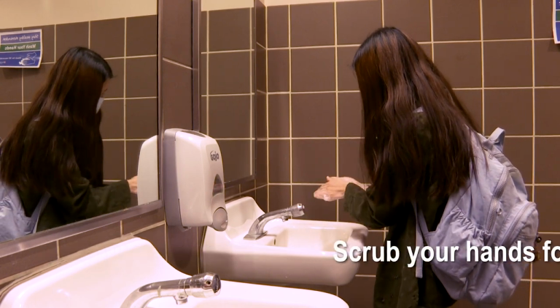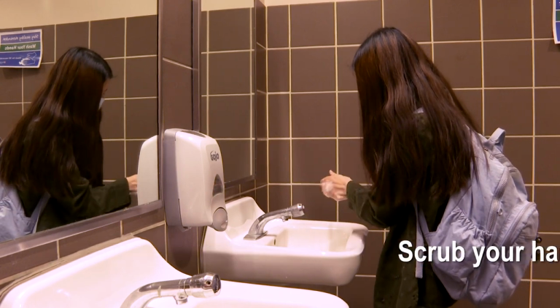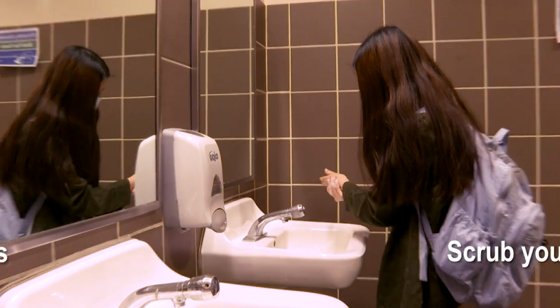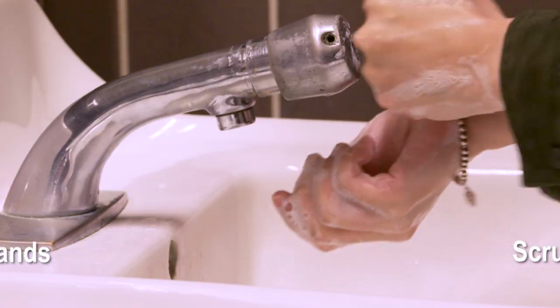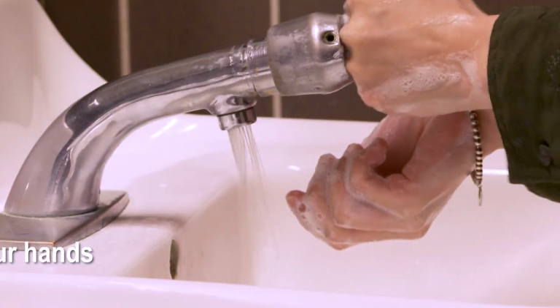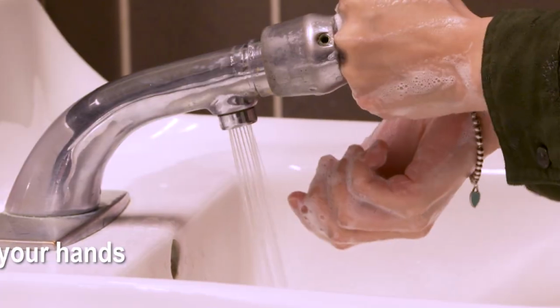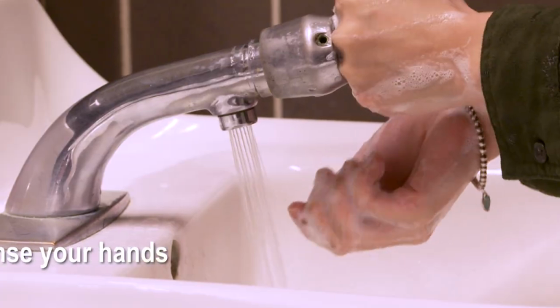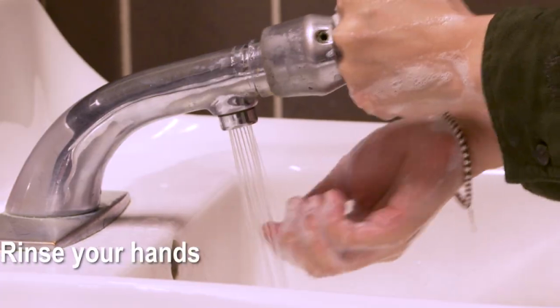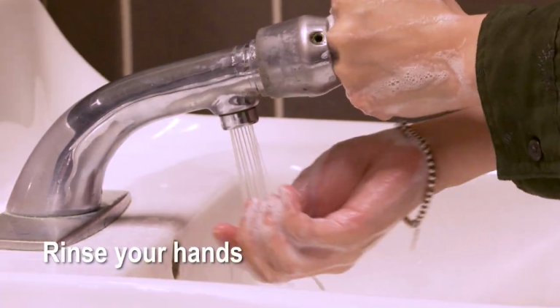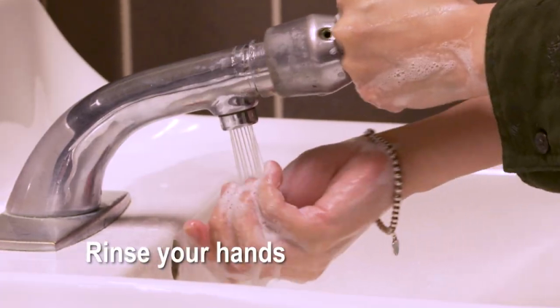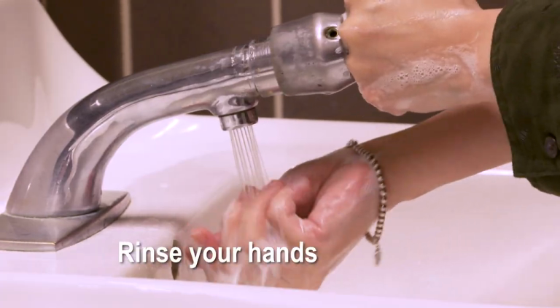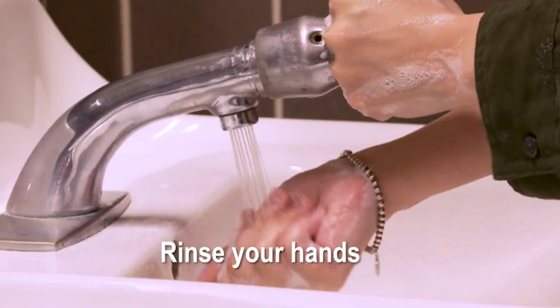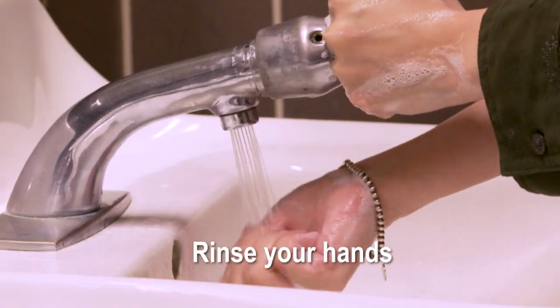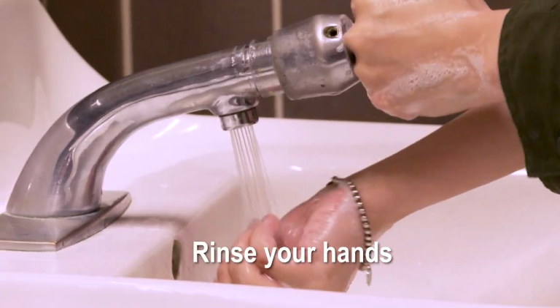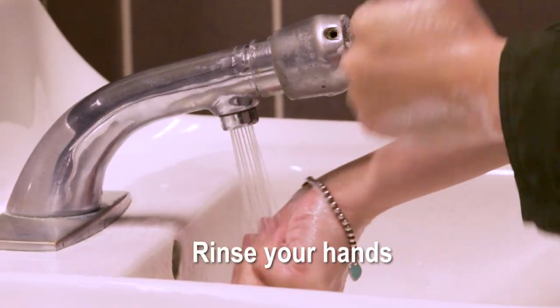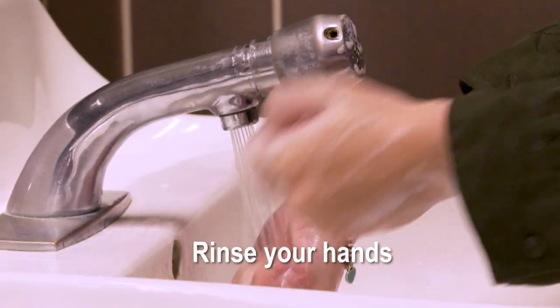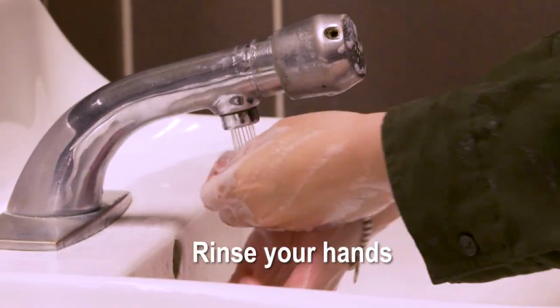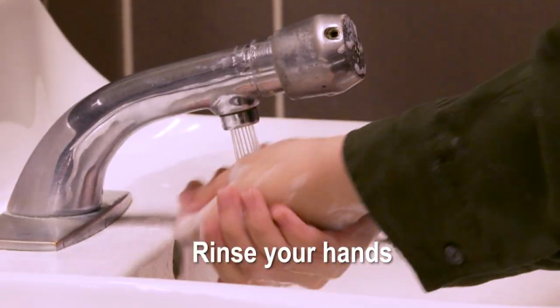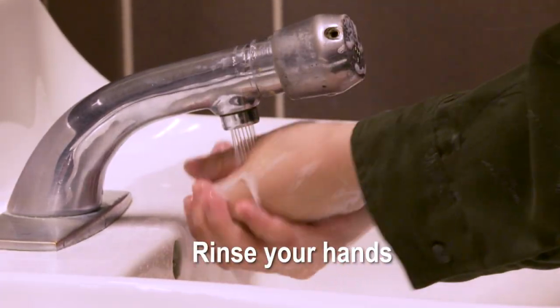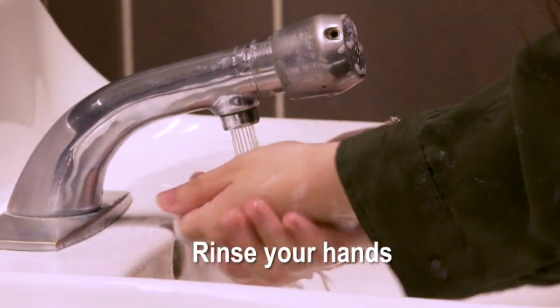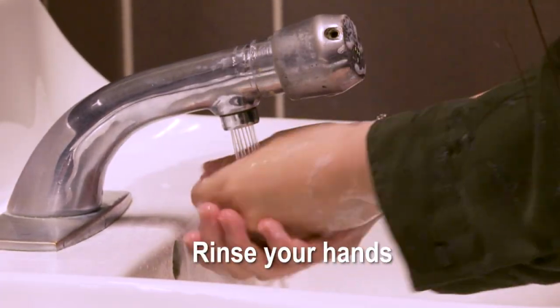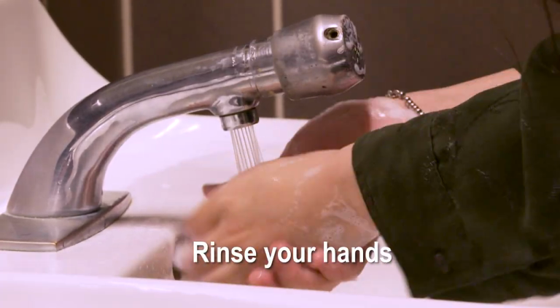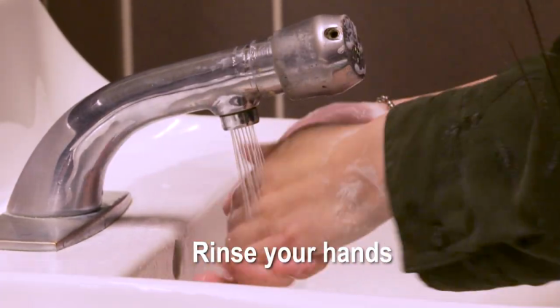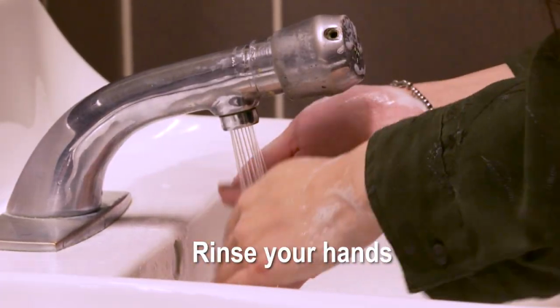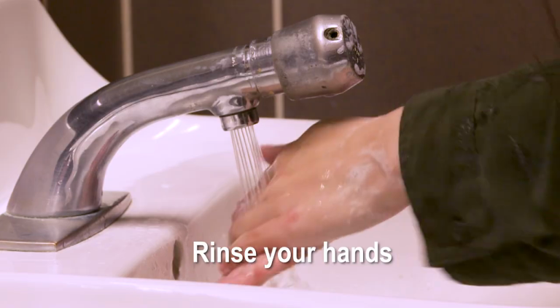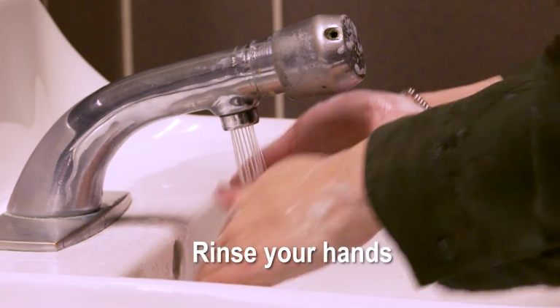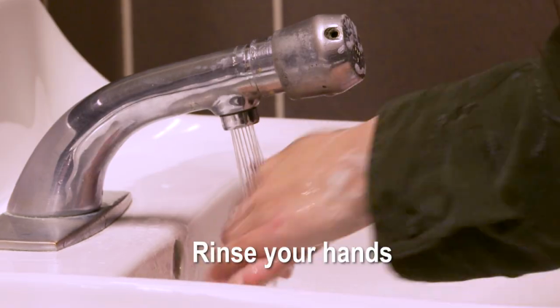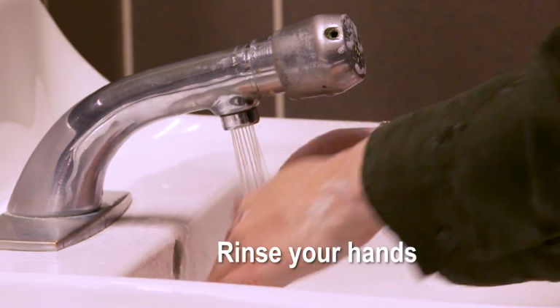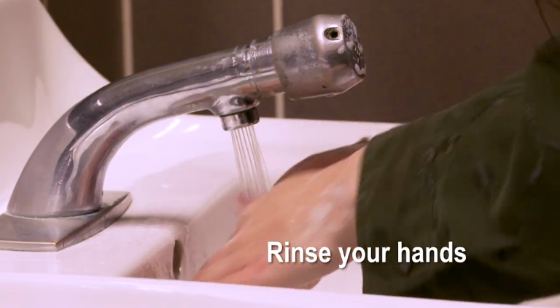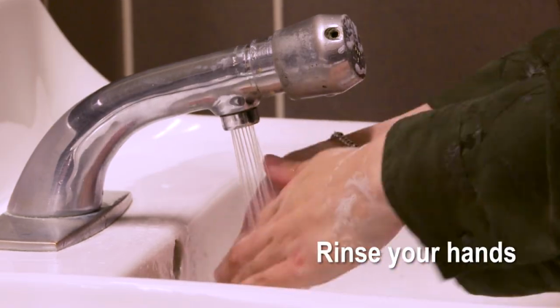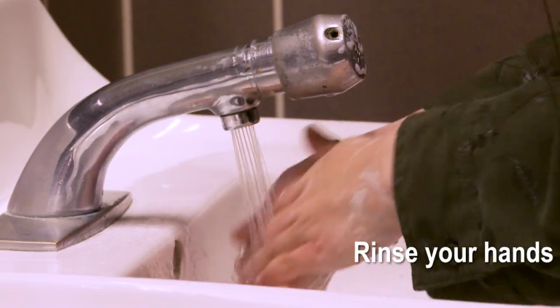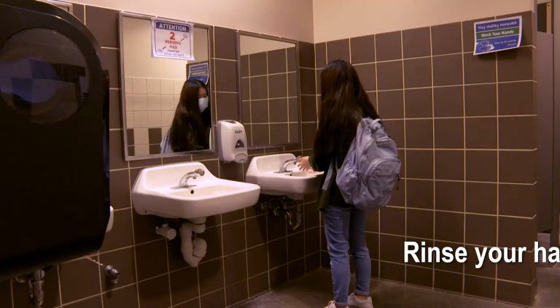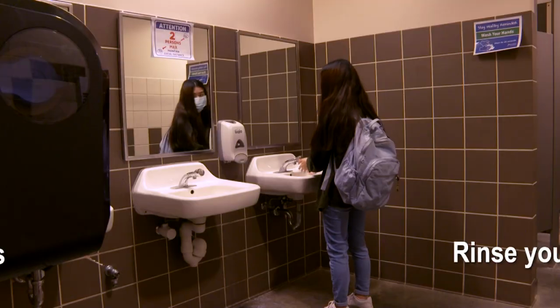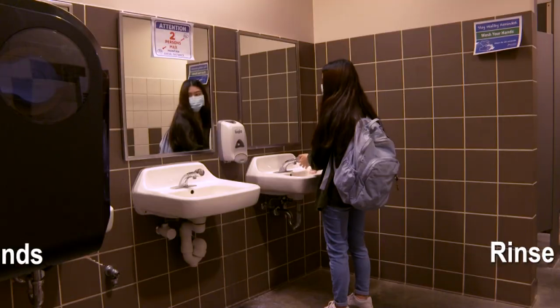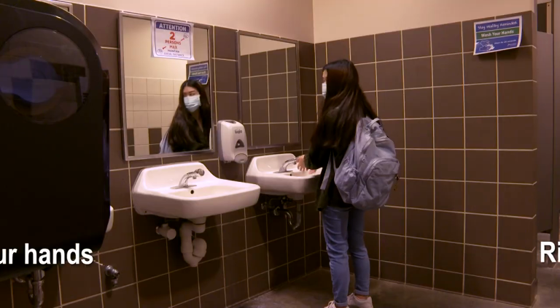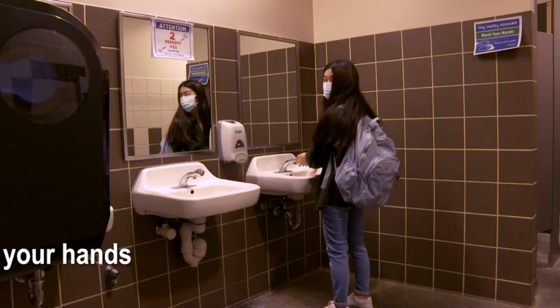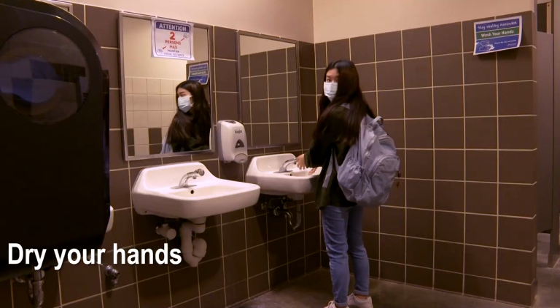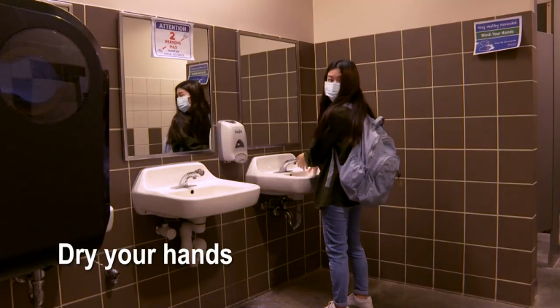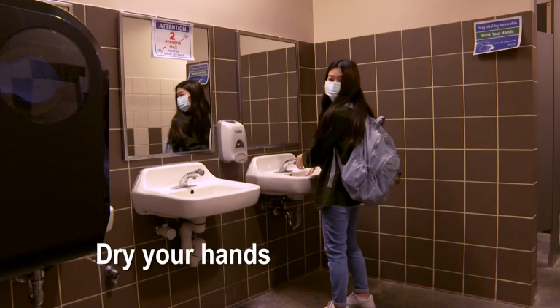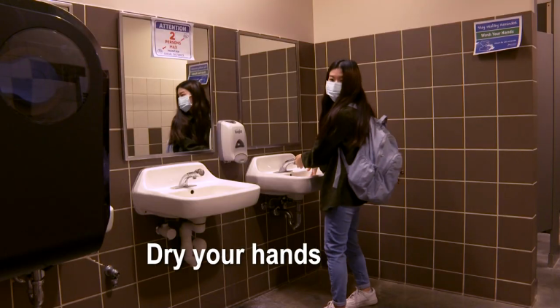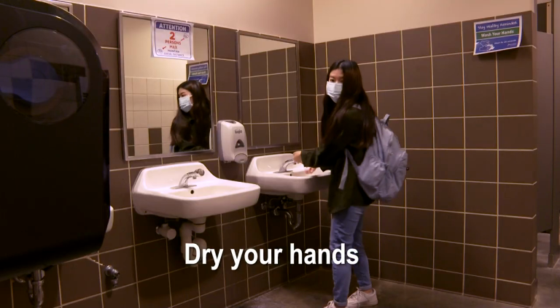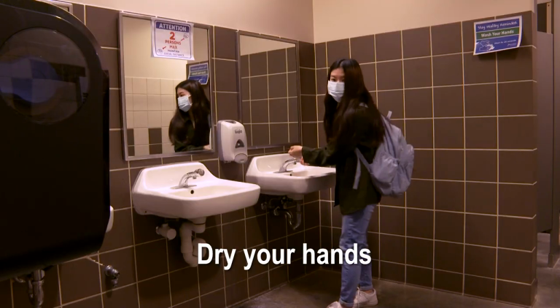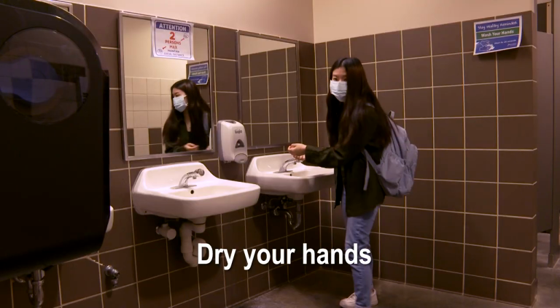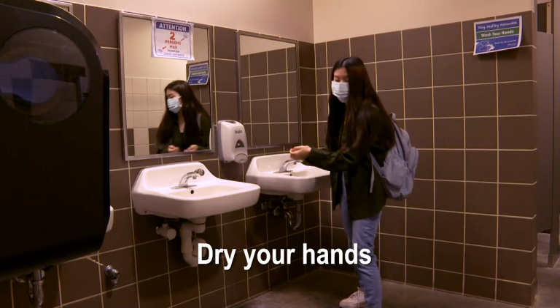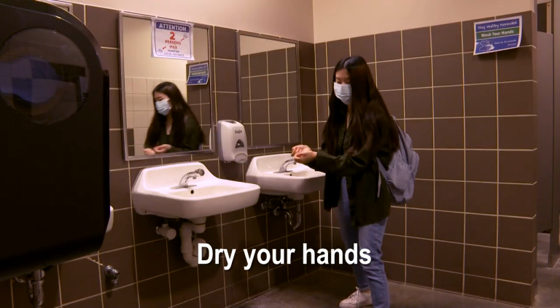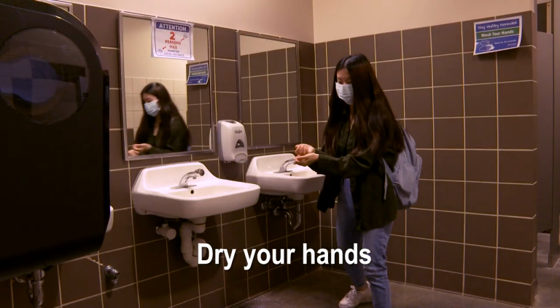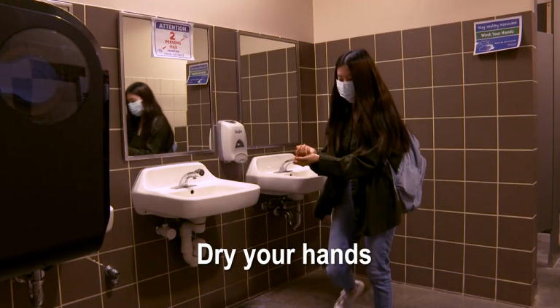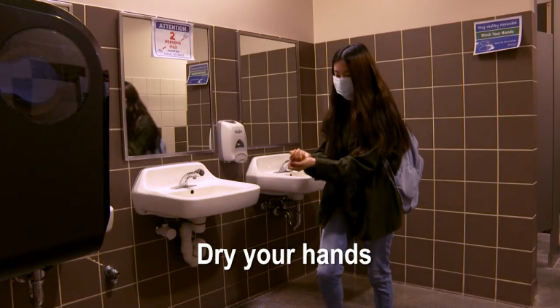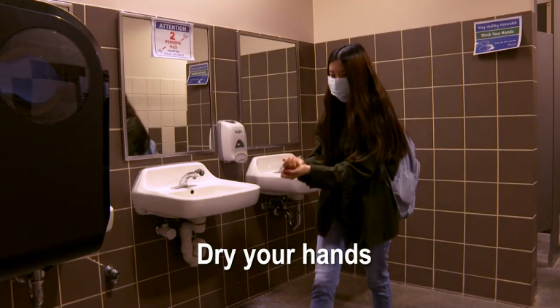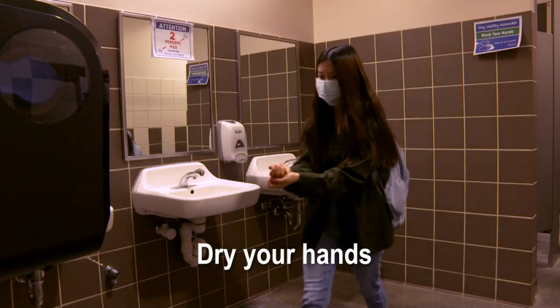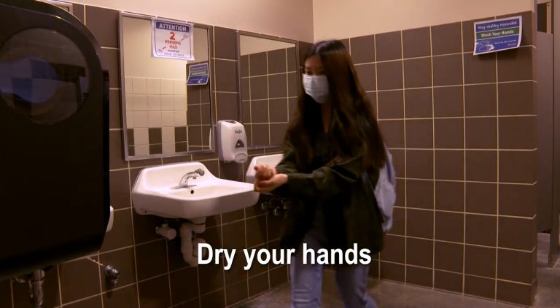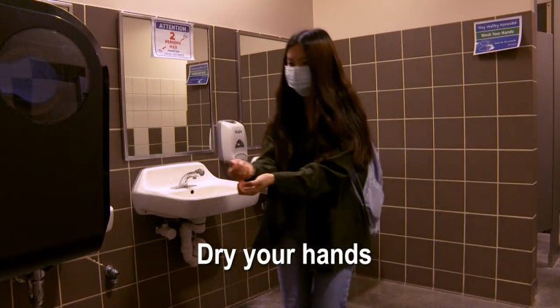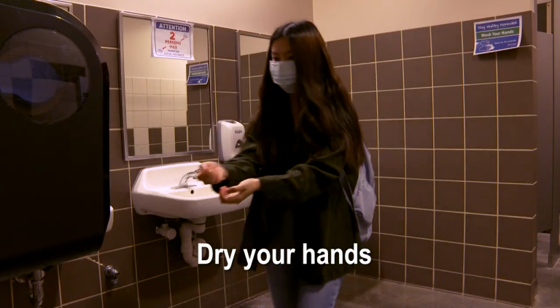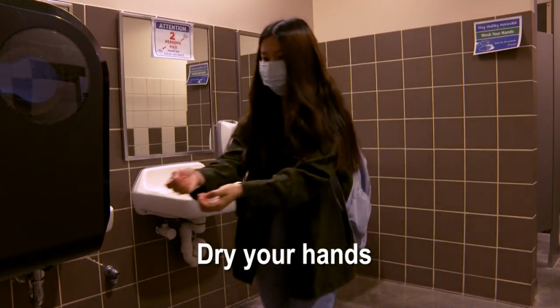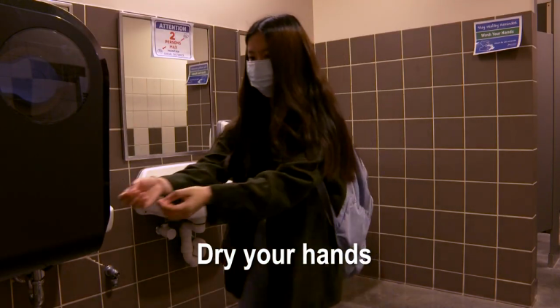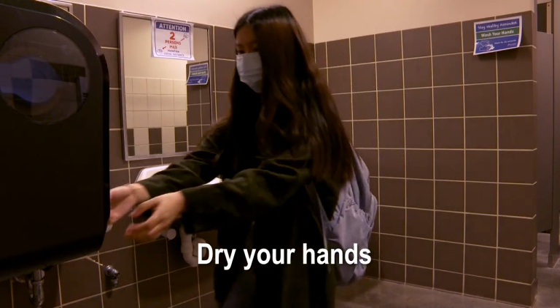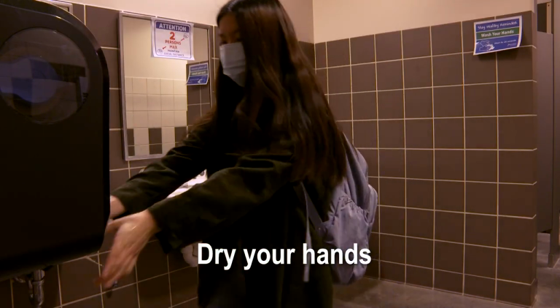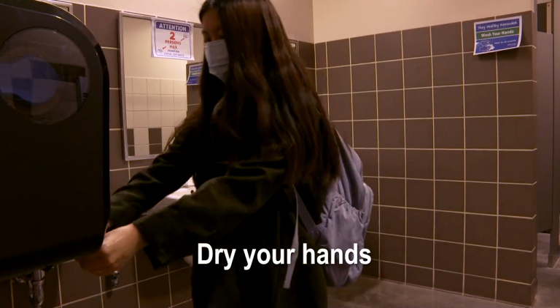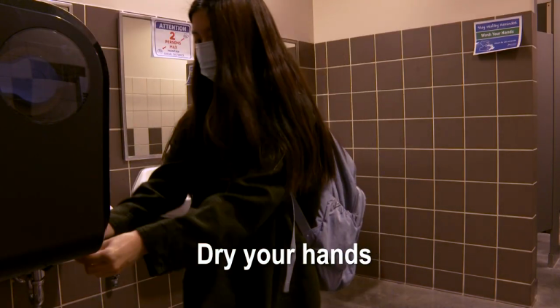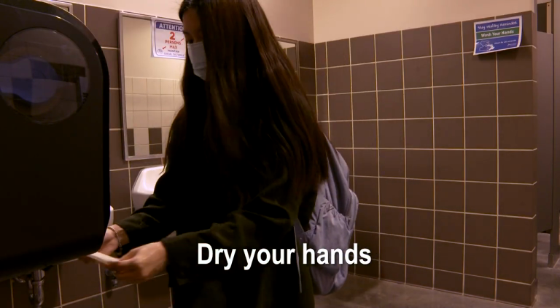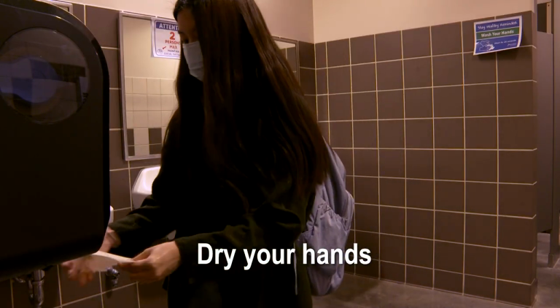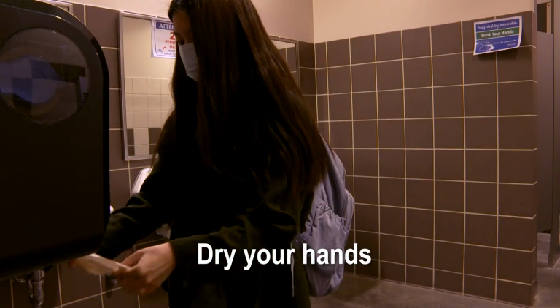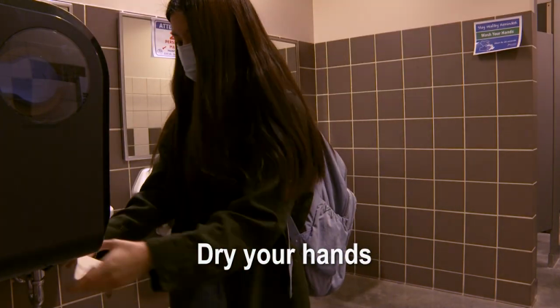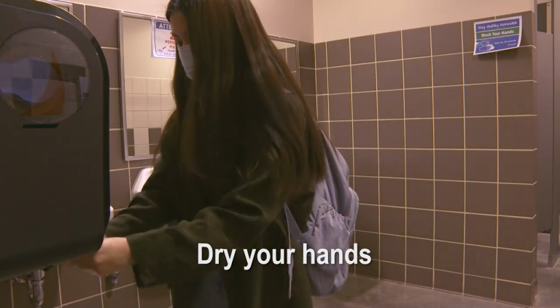Step 4: Rinse your hands well under running water. Step 5: Dry your hands using a clean towel or air dry them.